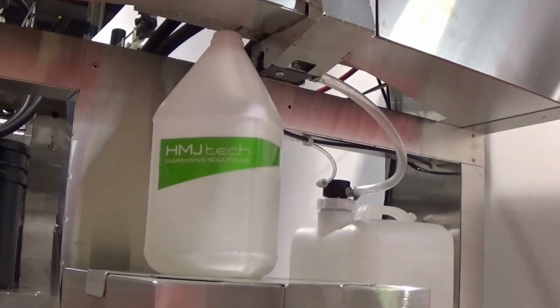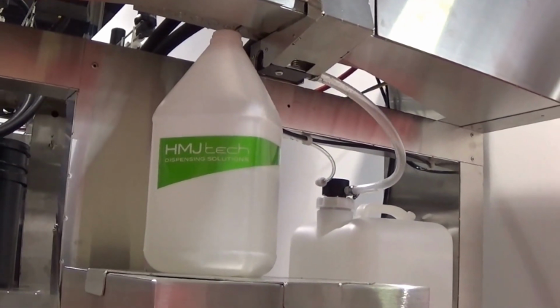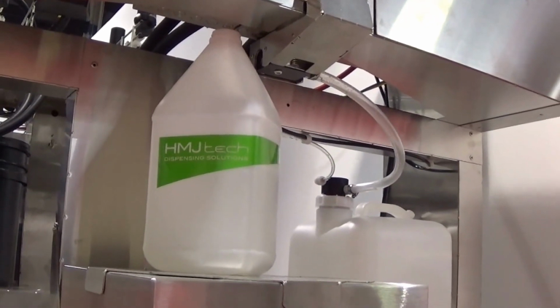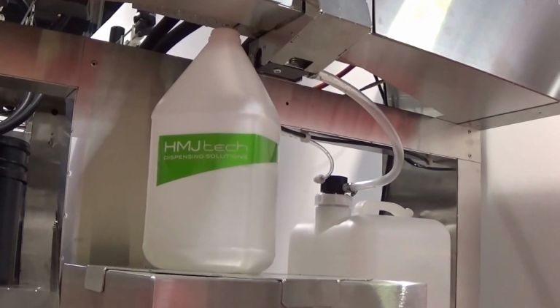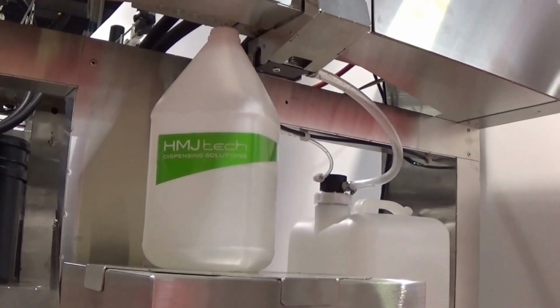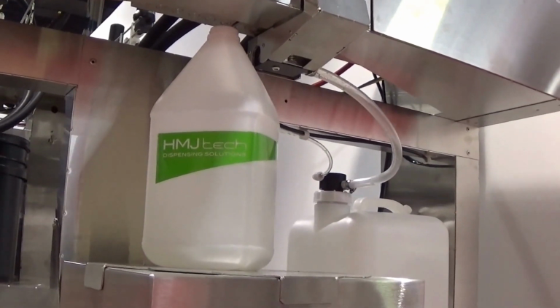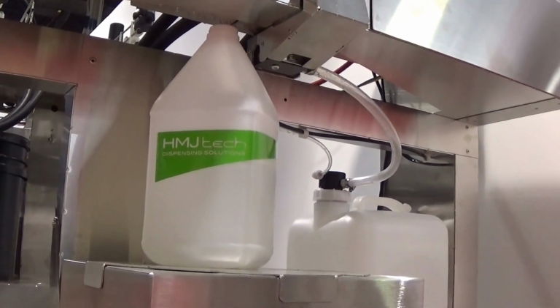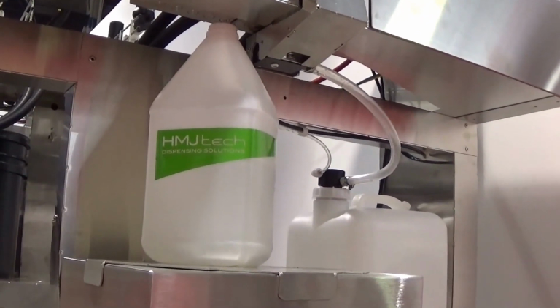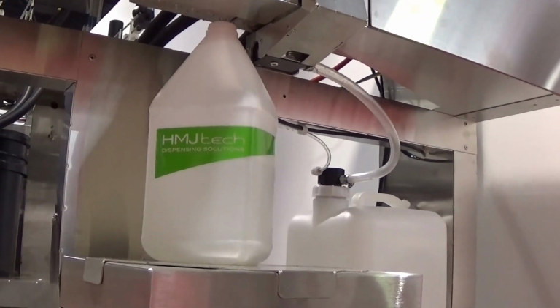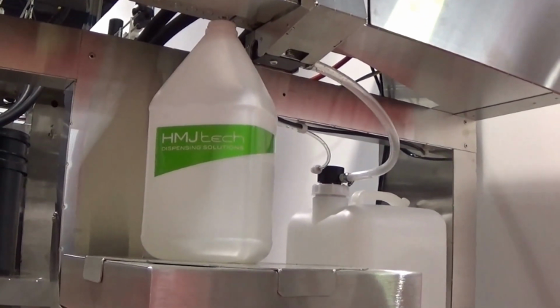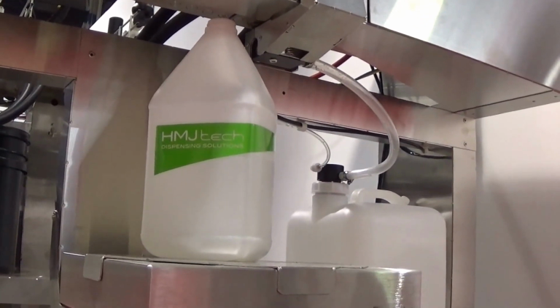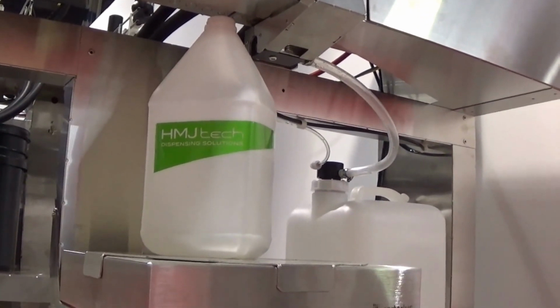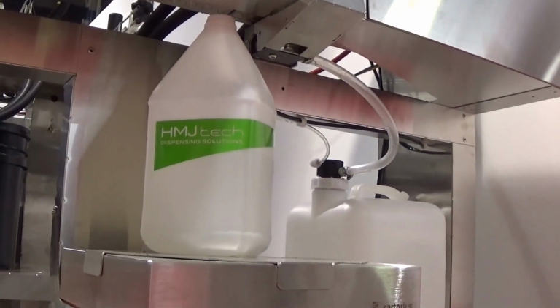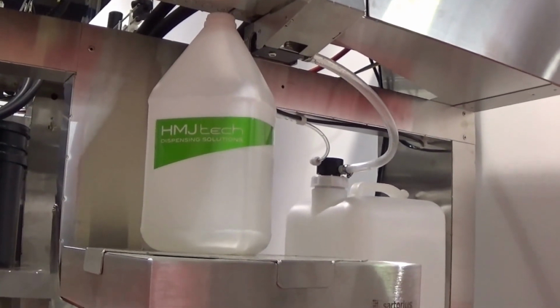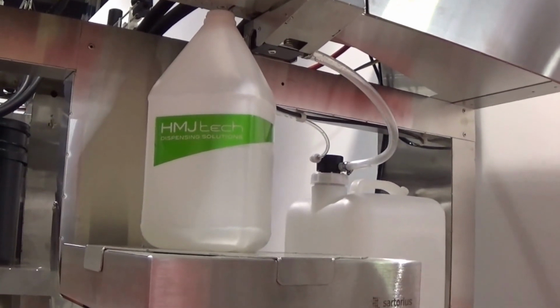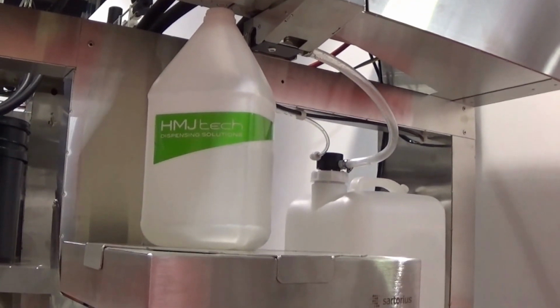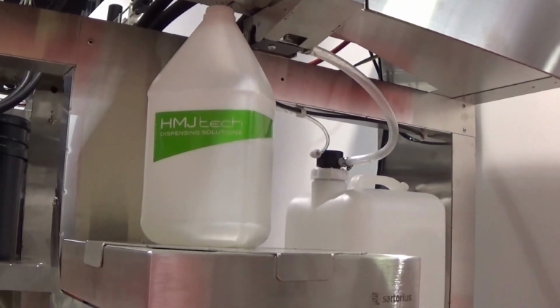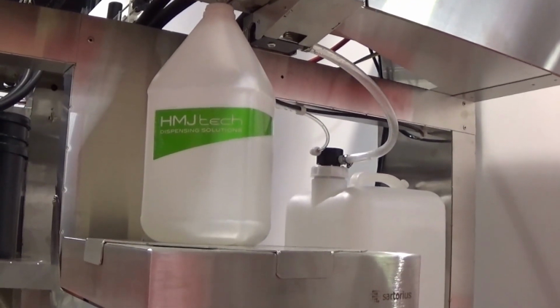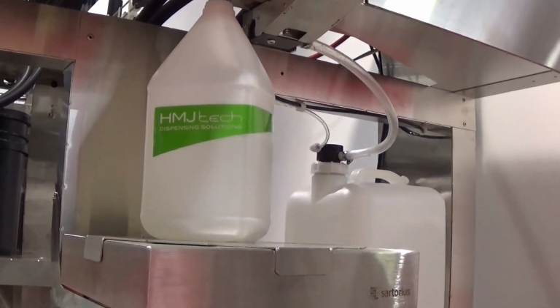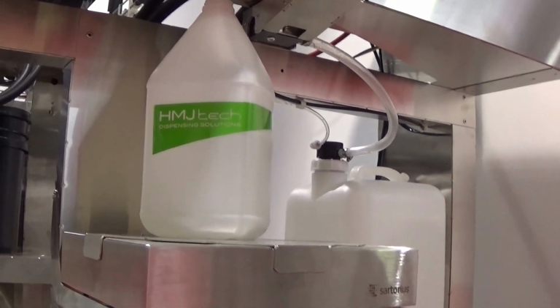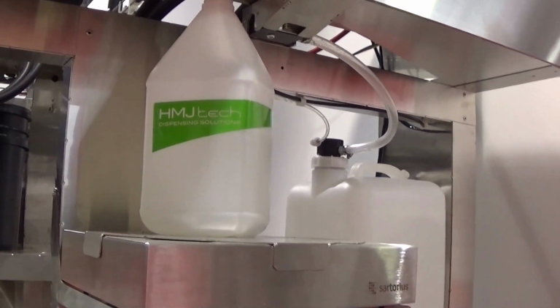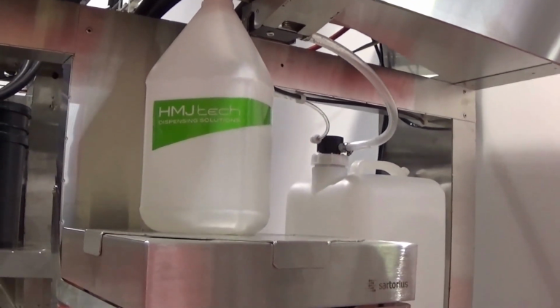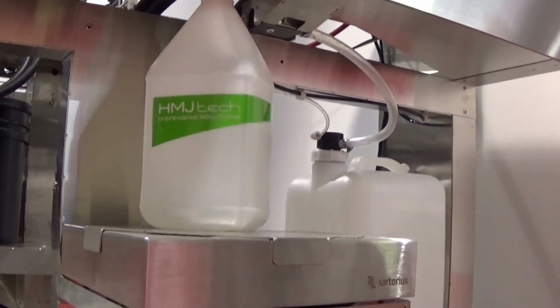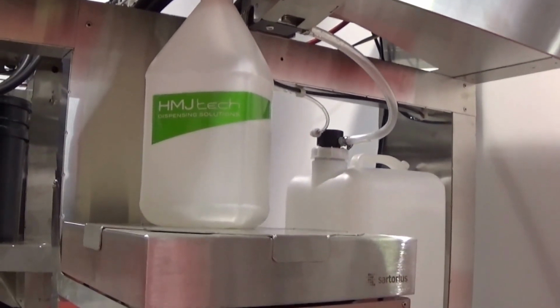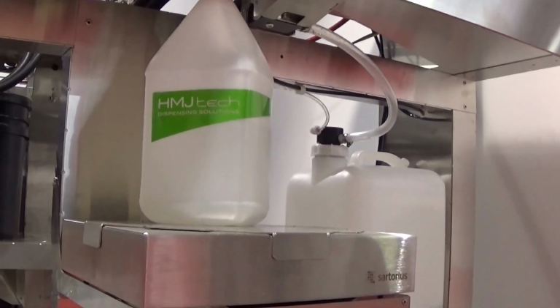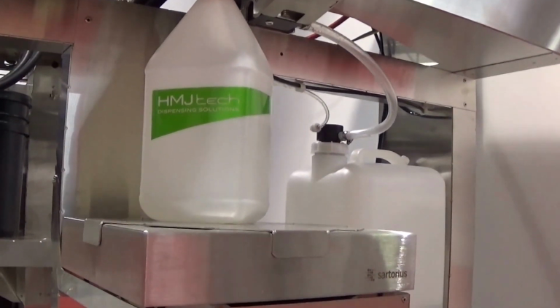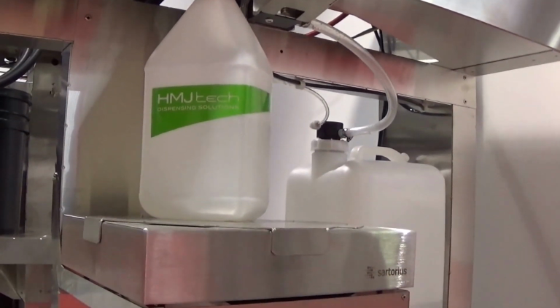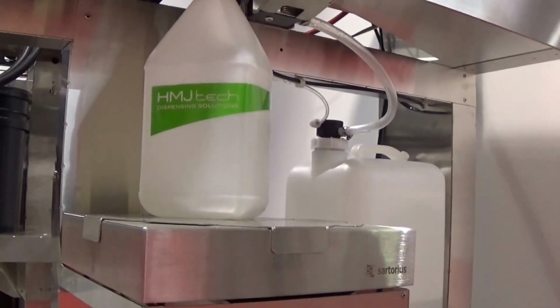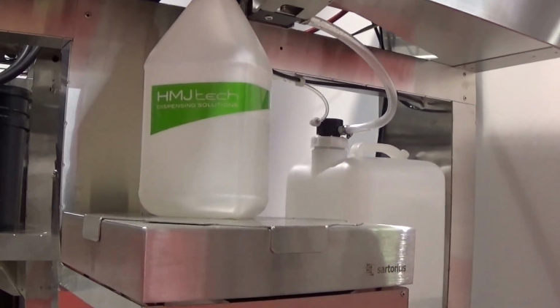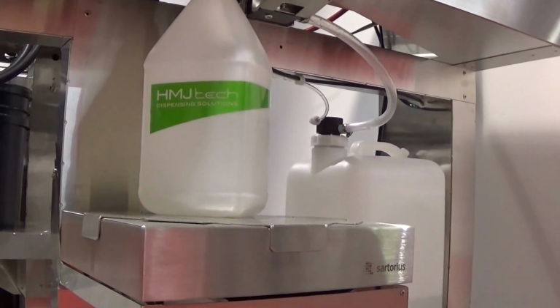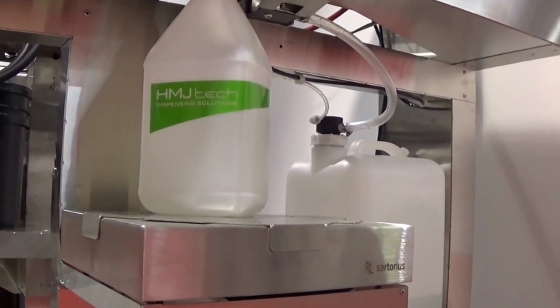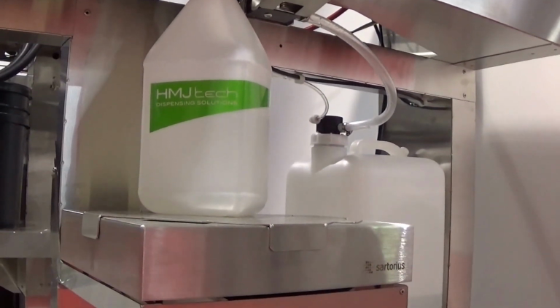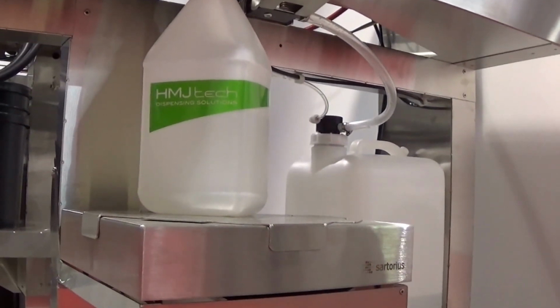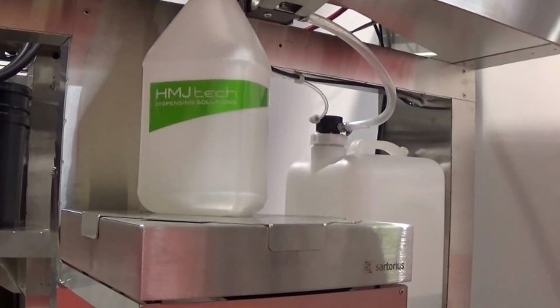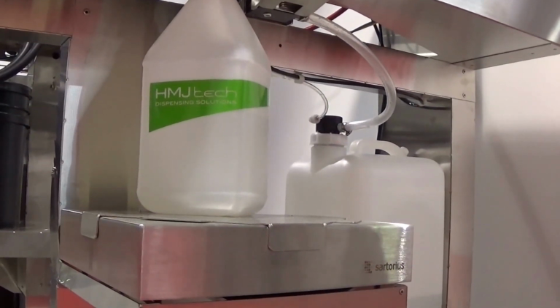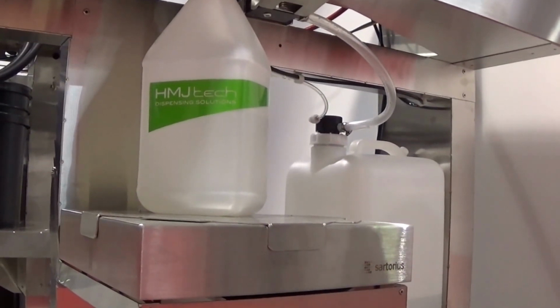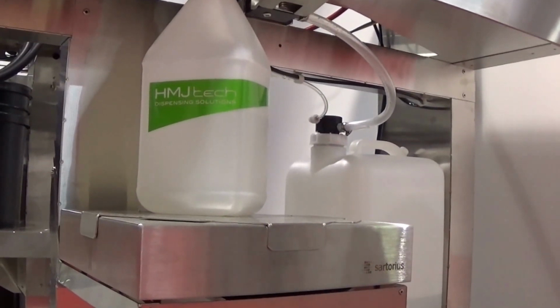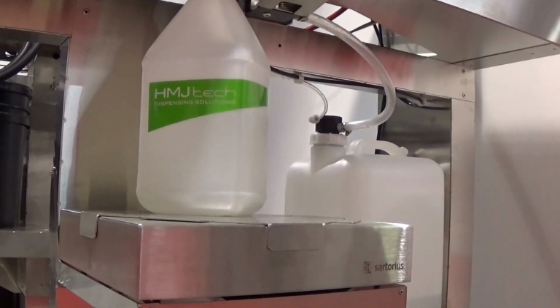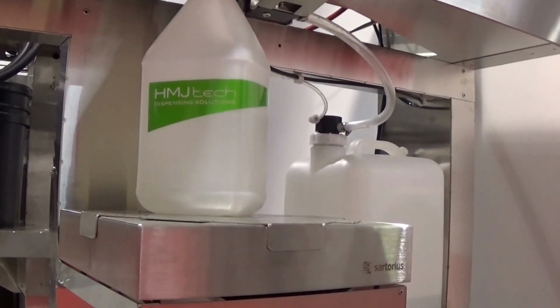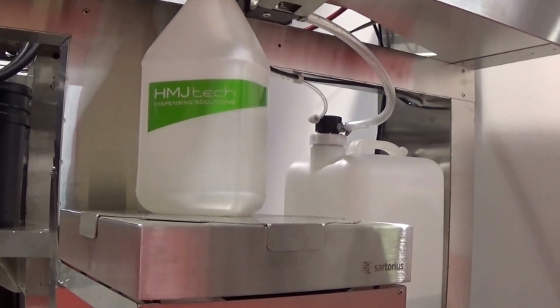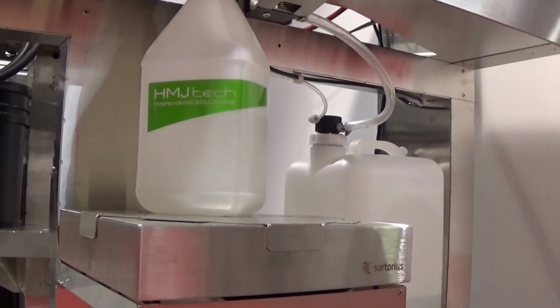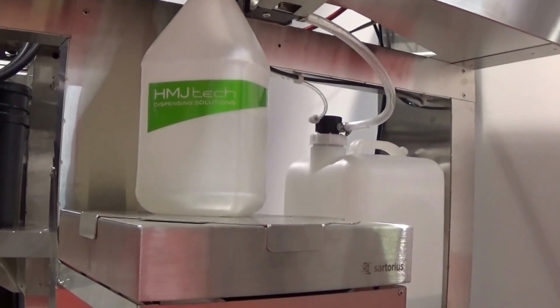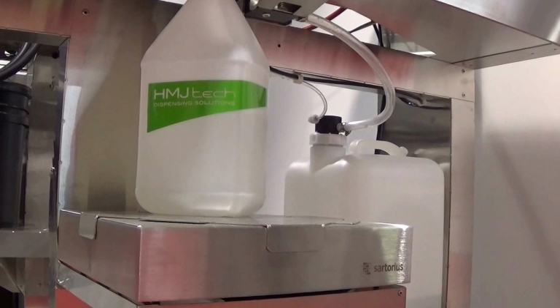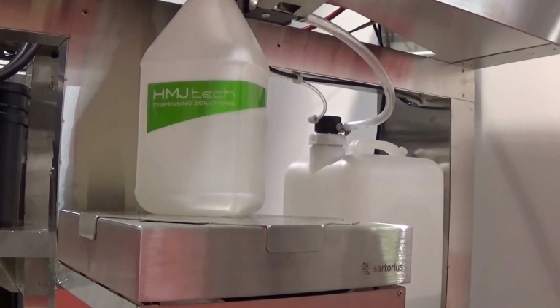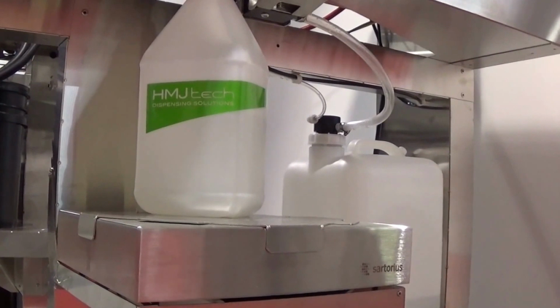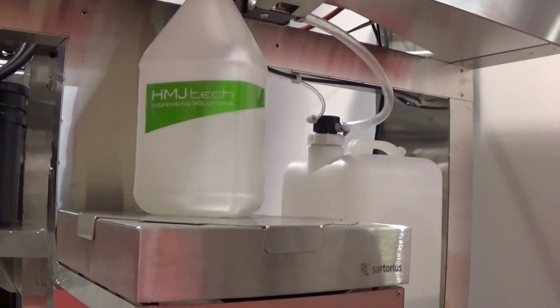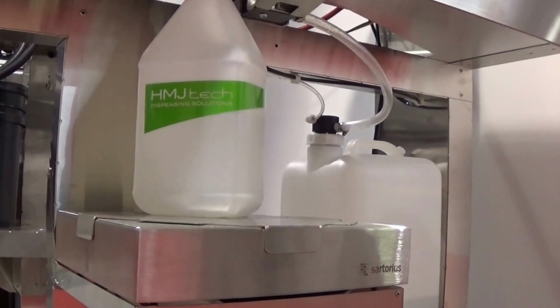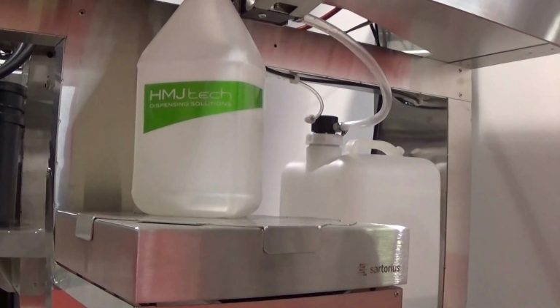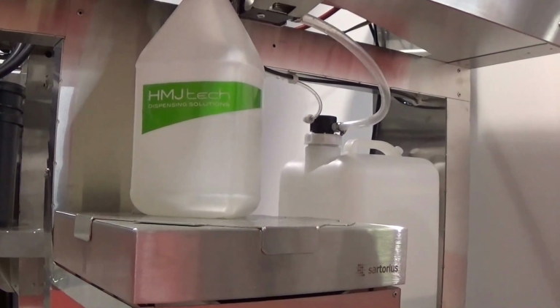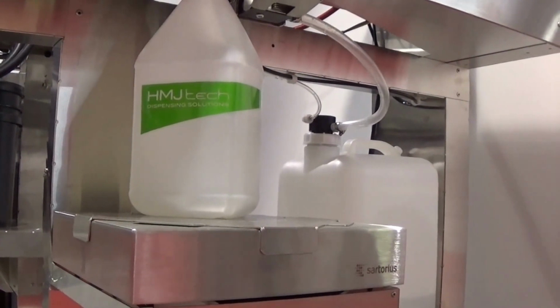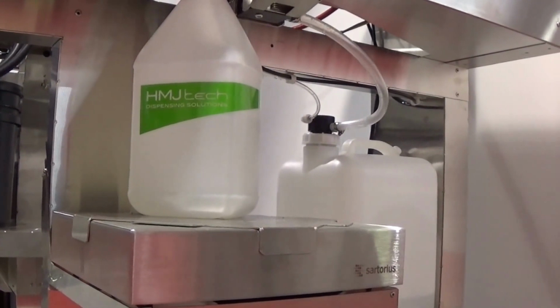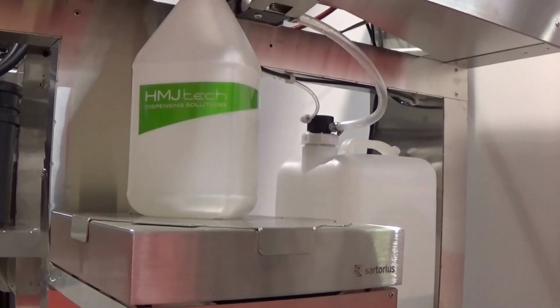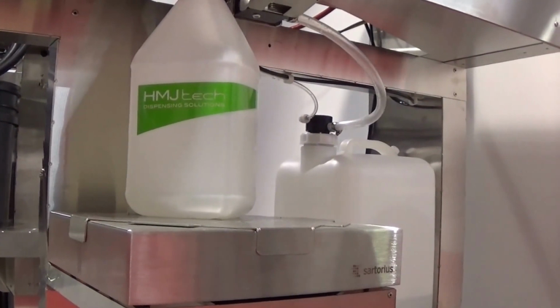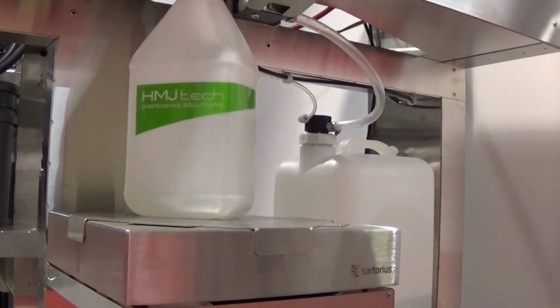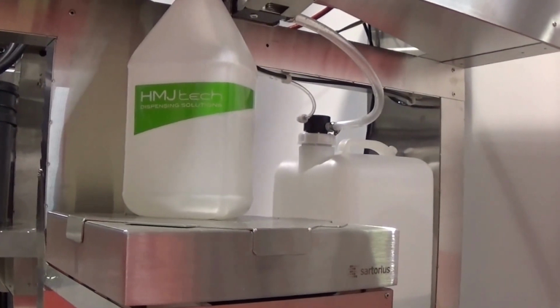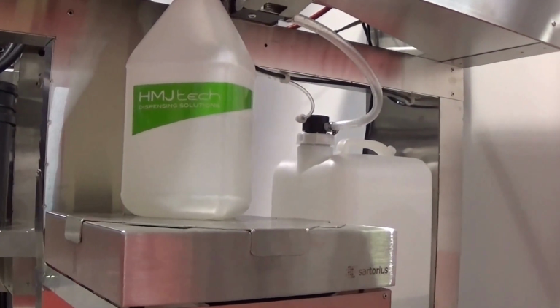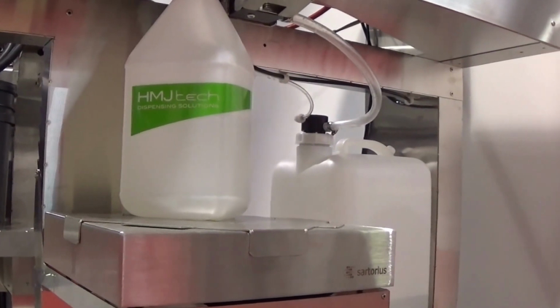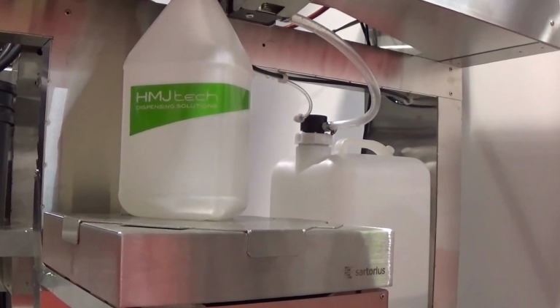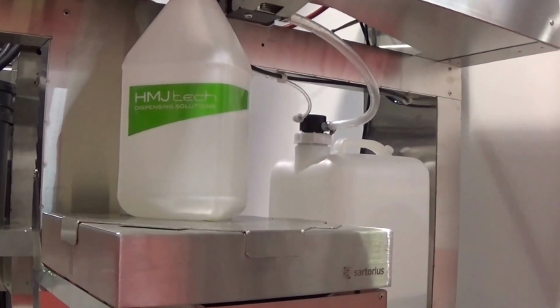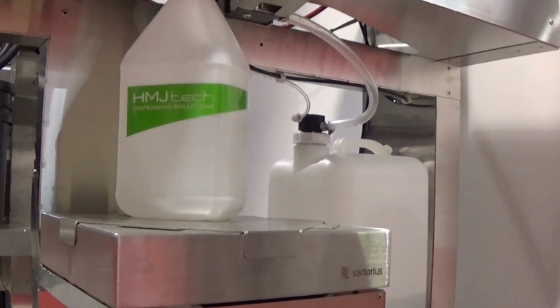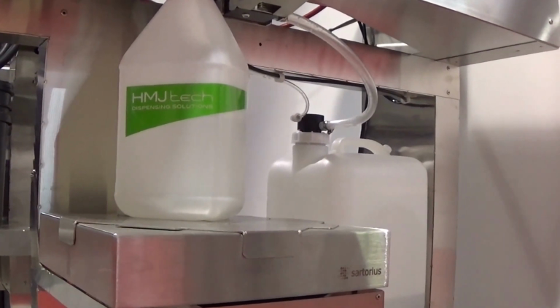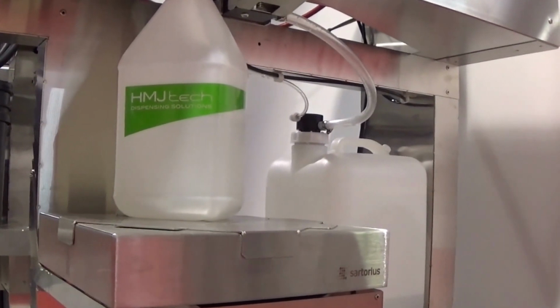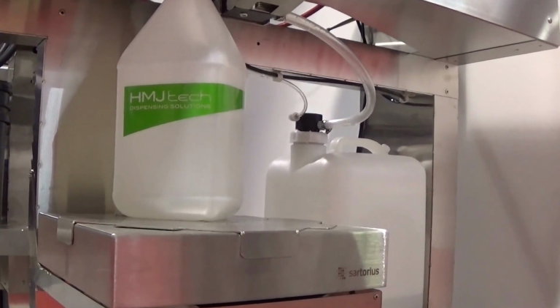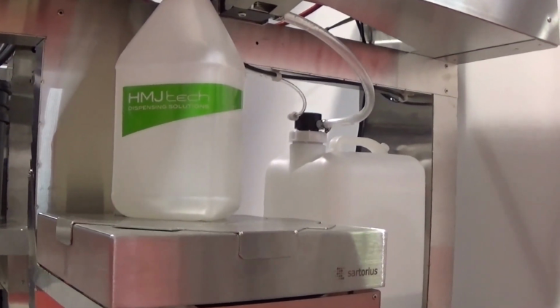Once those inks are dried, it becomes very hard to get them off without a strong ammonia solution and a lot of mechanical scrubbing.